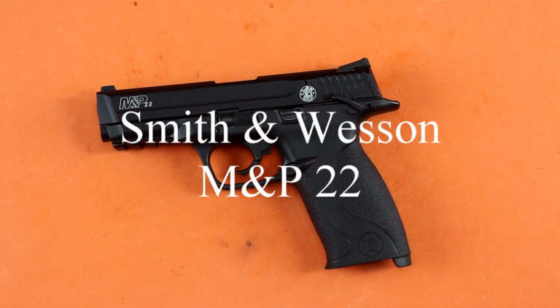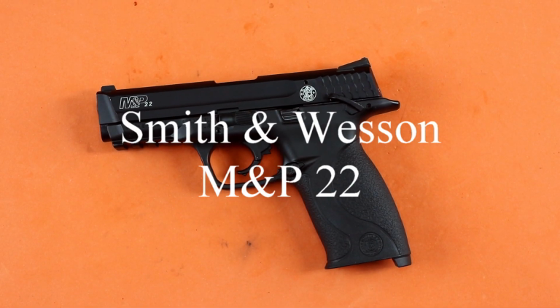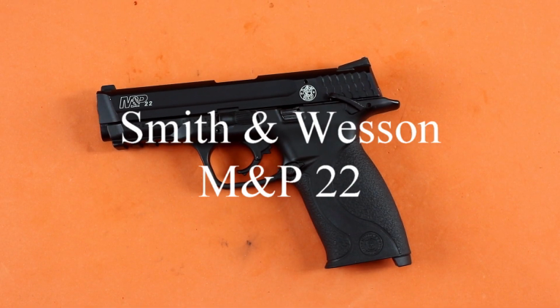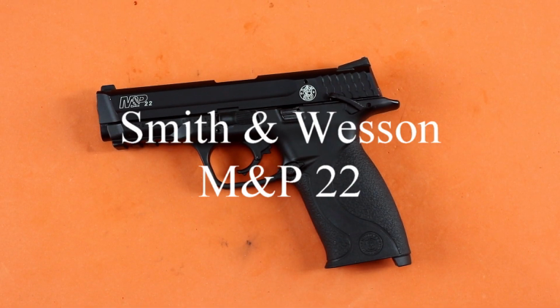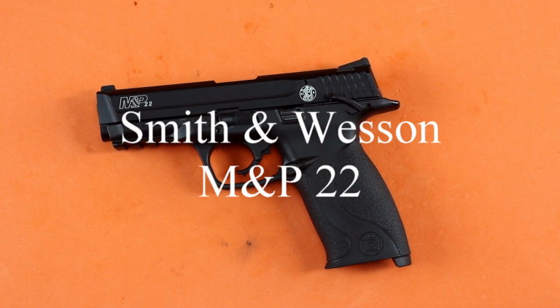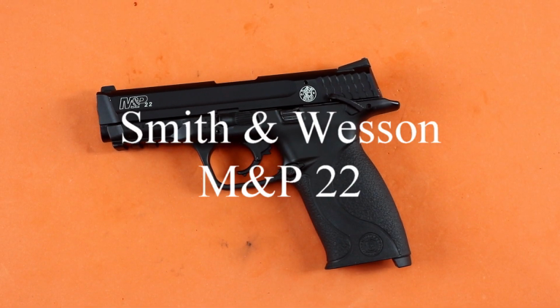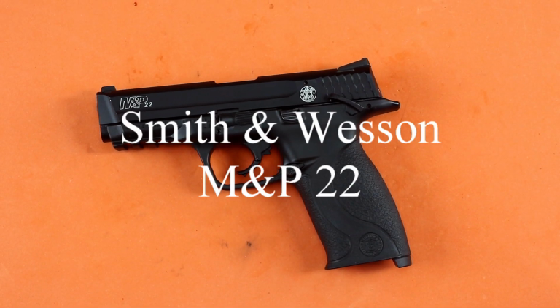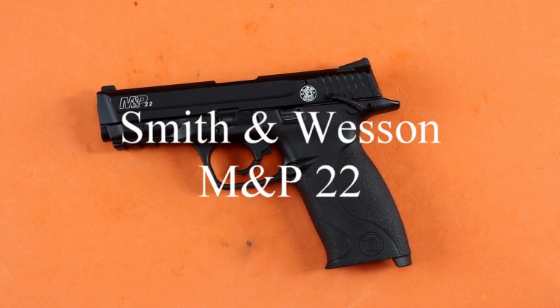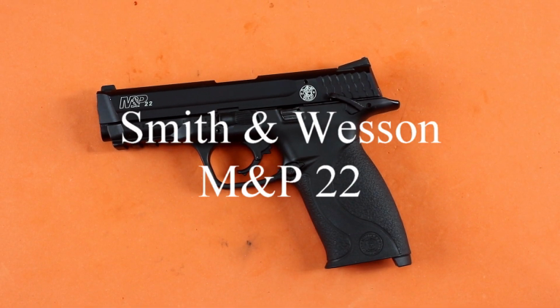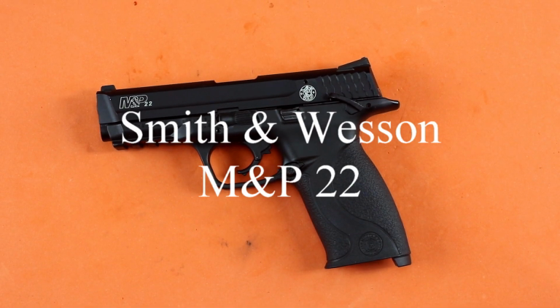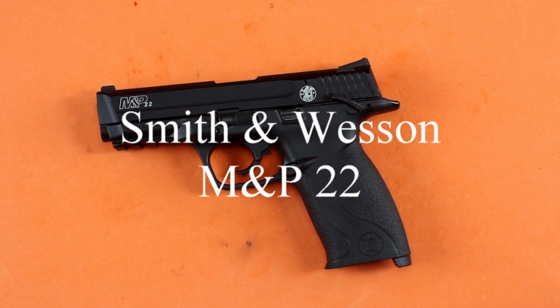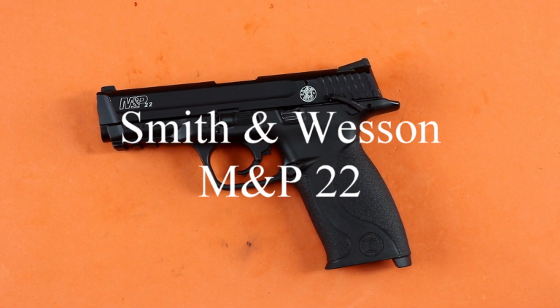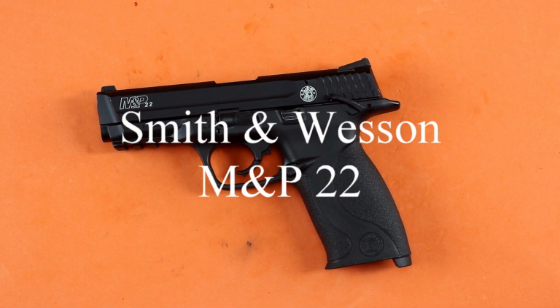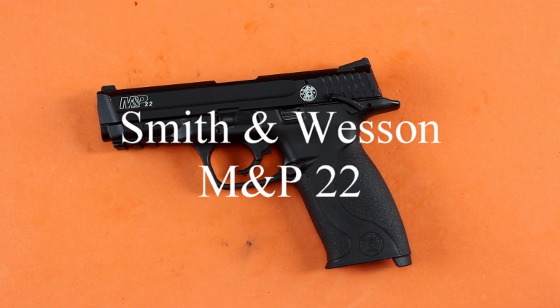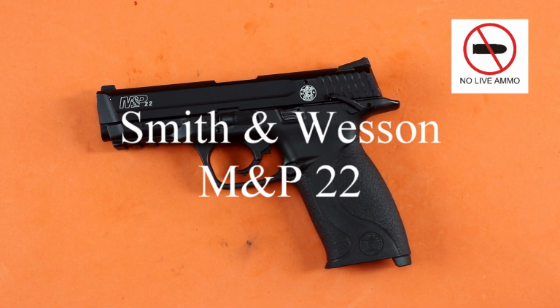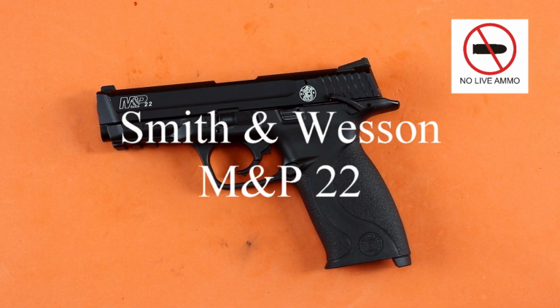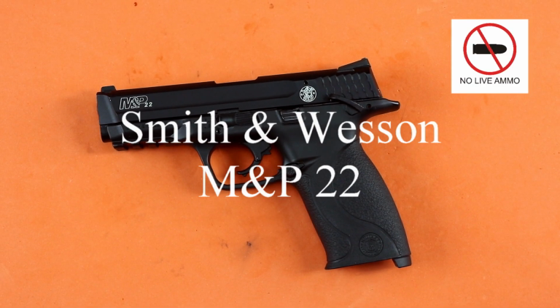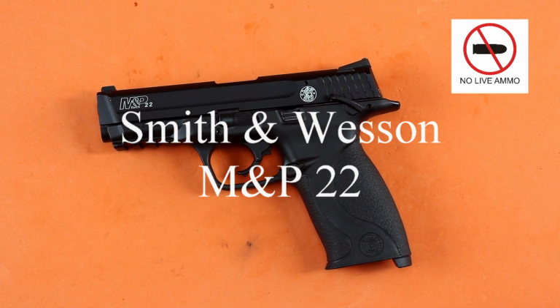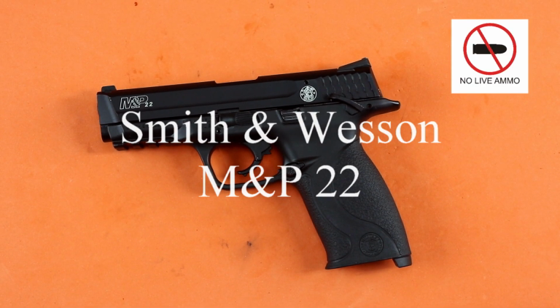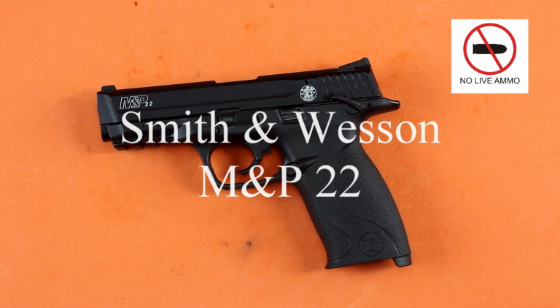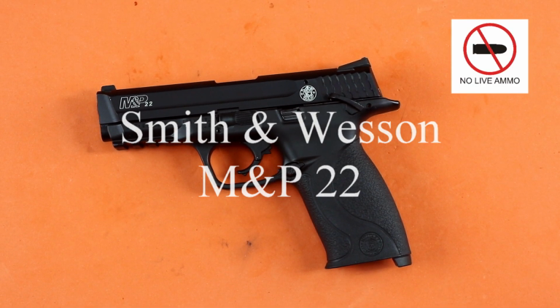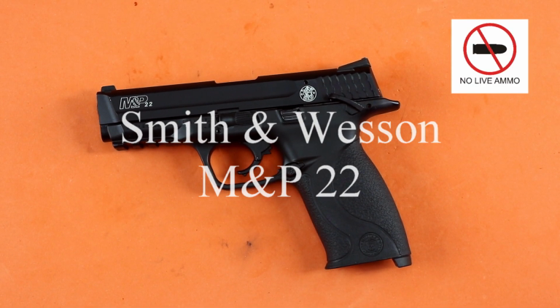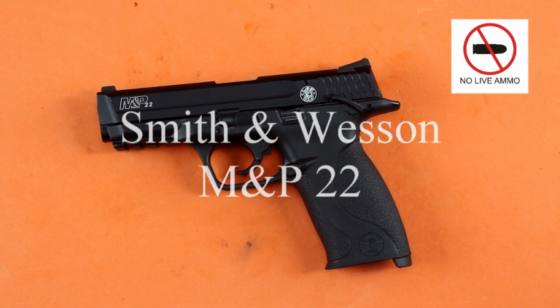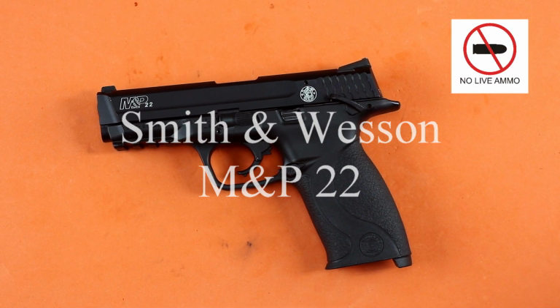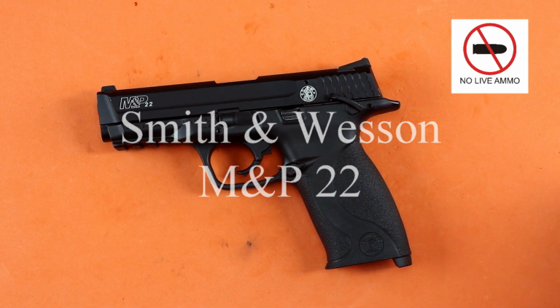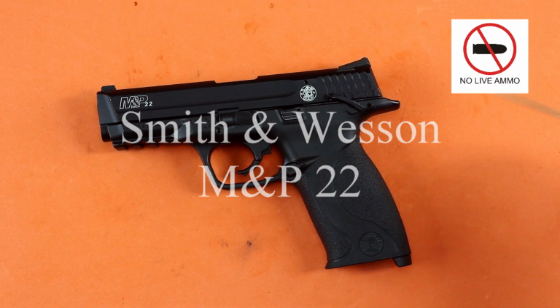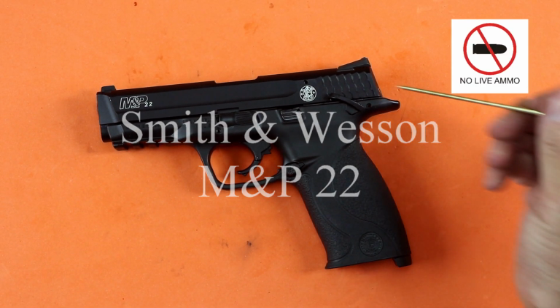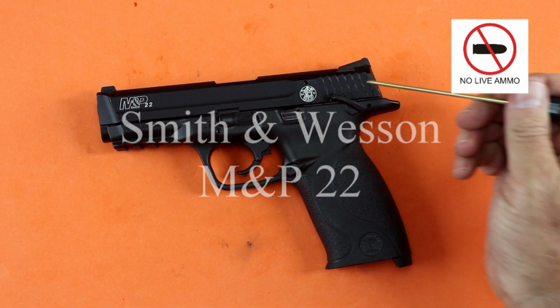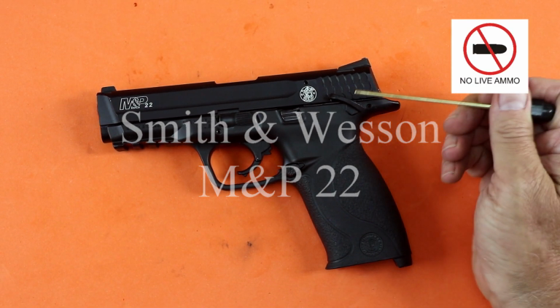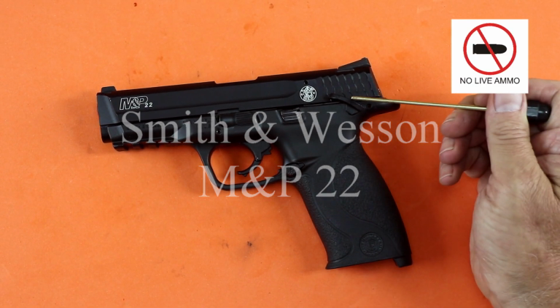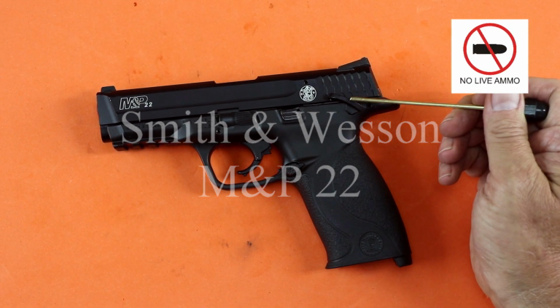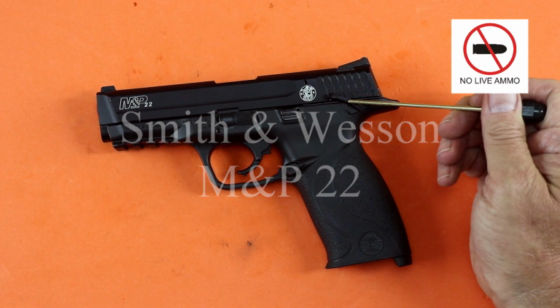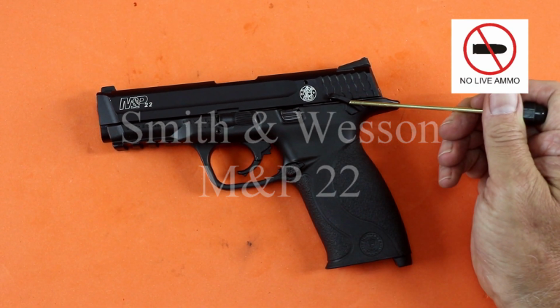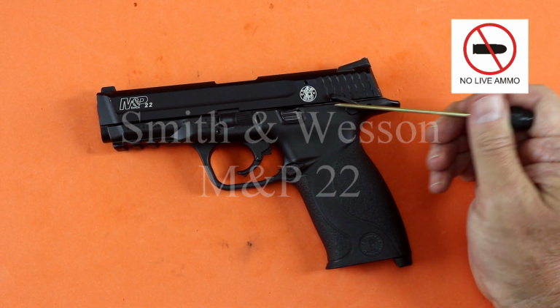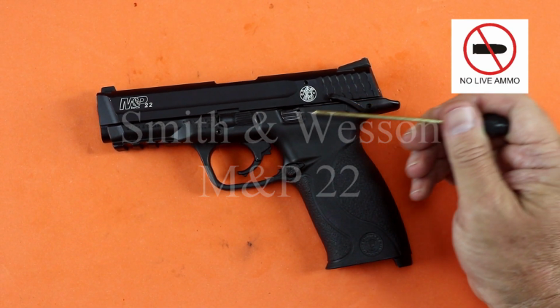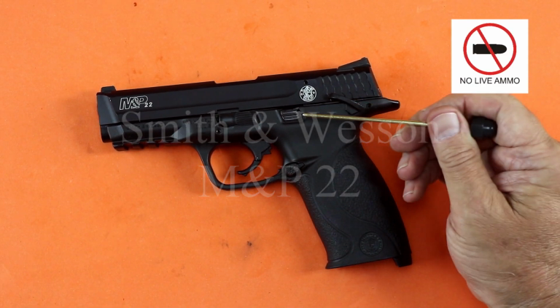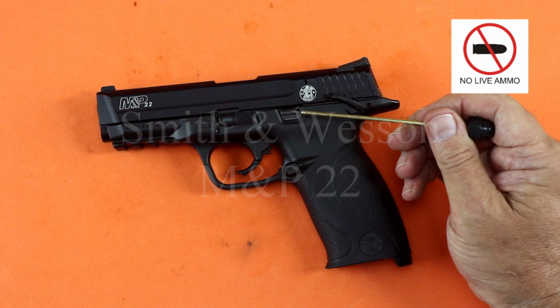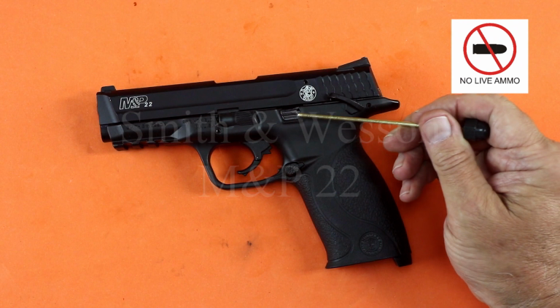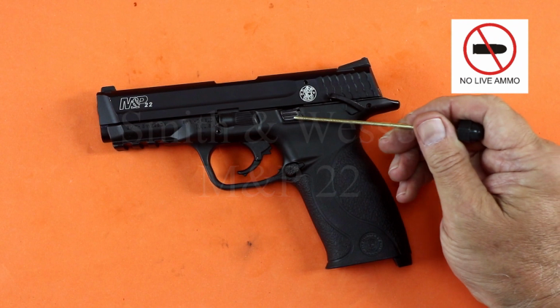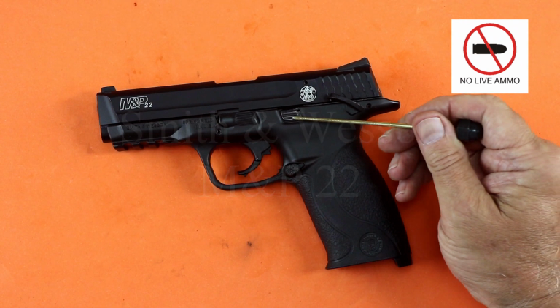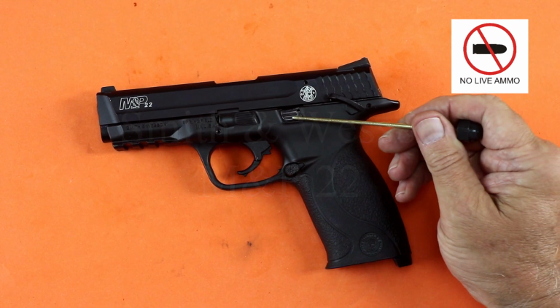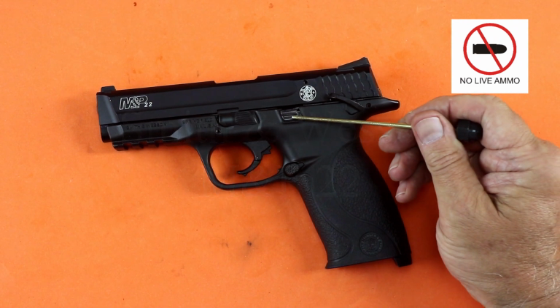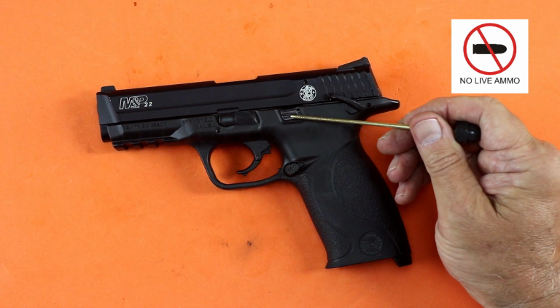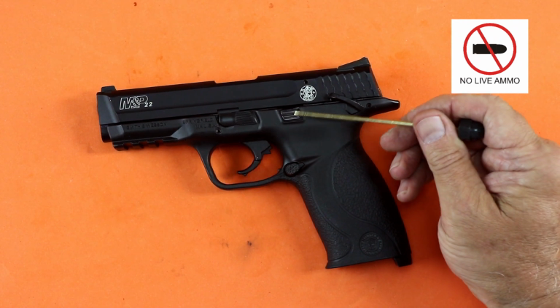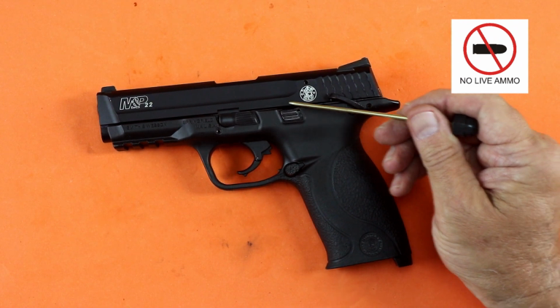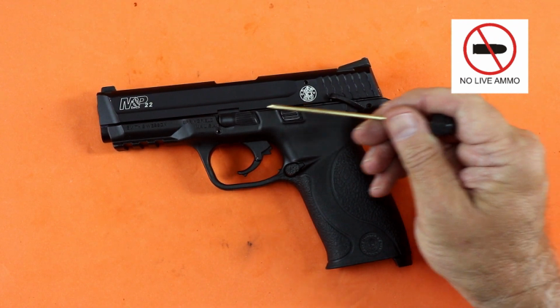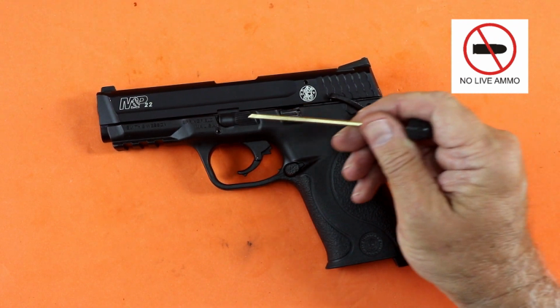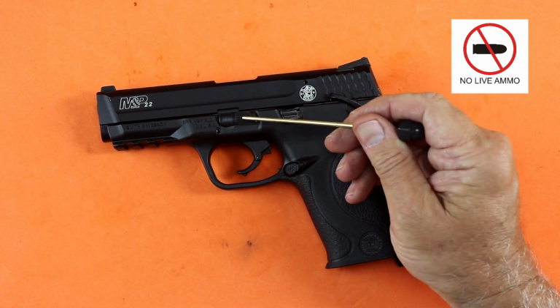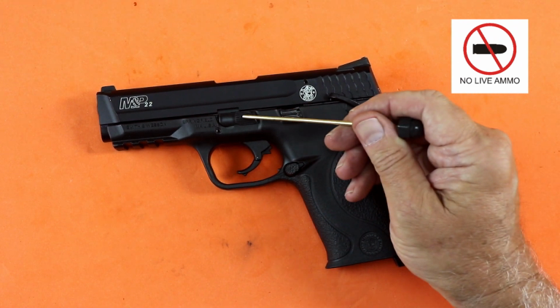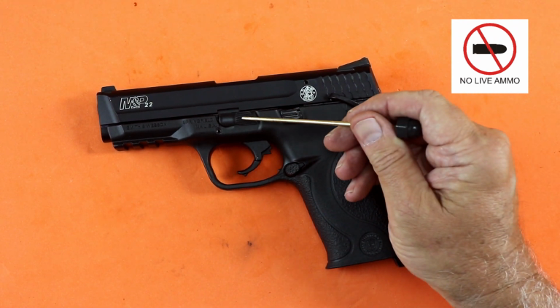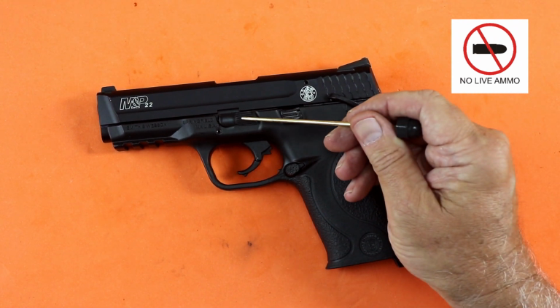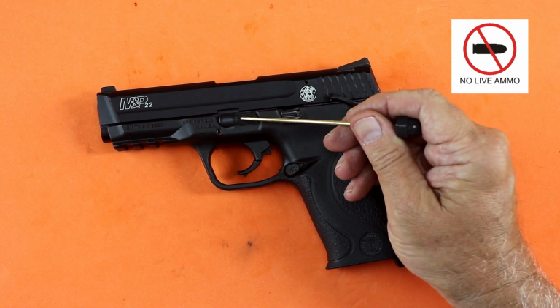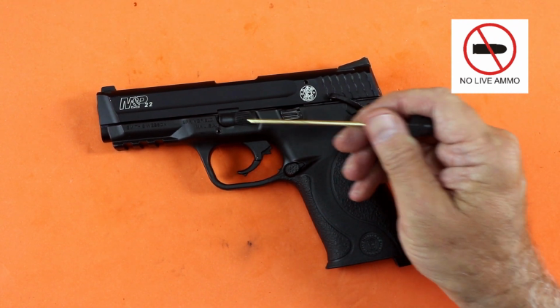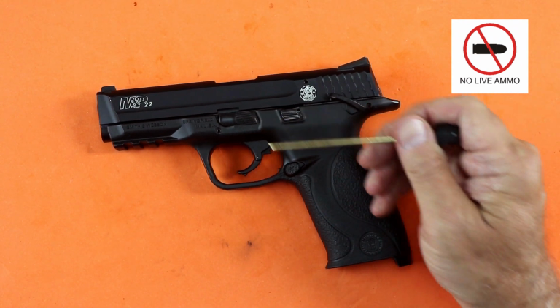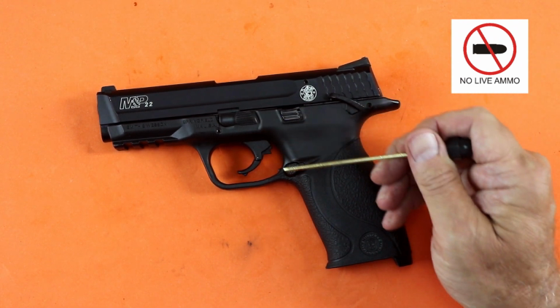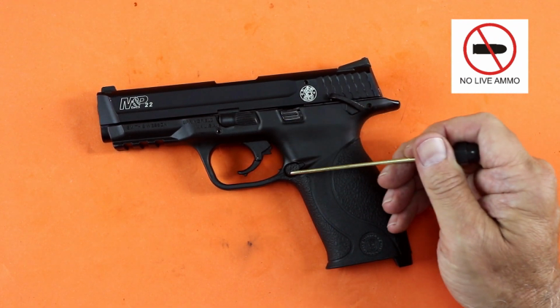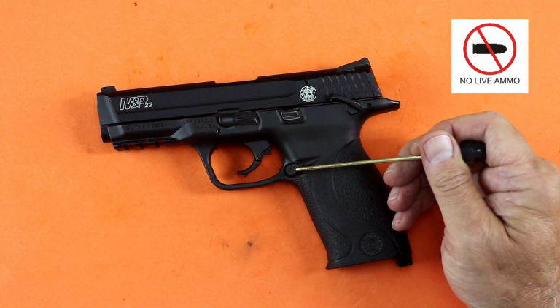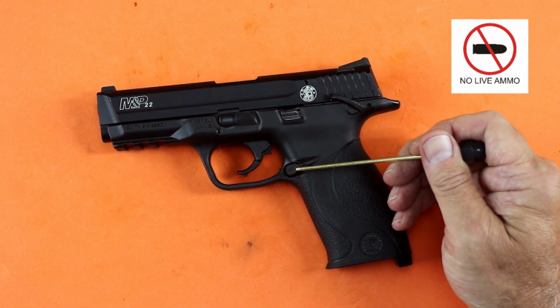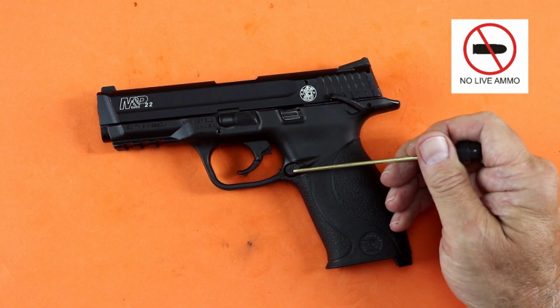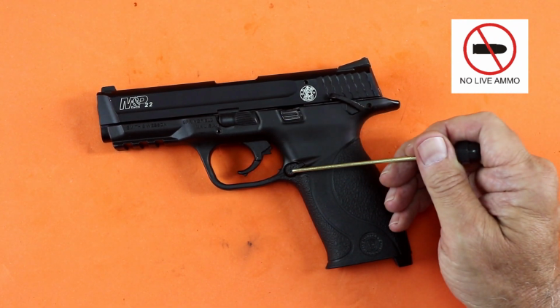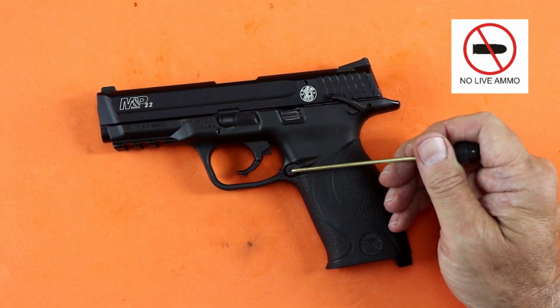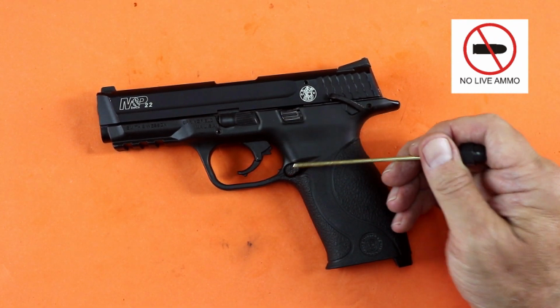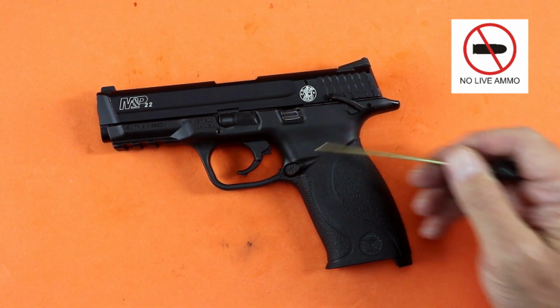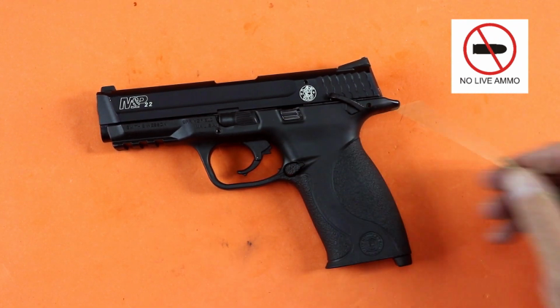Let's get a little nomenclature out of the way here. We have the thumb safety, the slide stop lever, the takedown lever, and the magazine release.